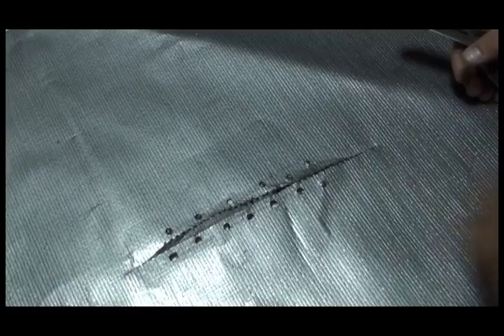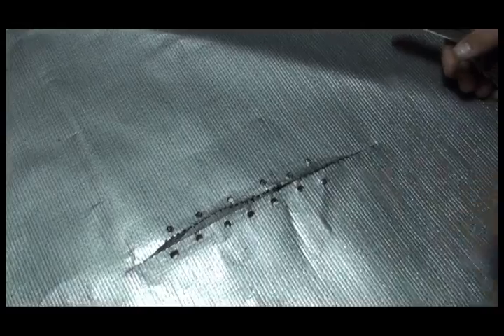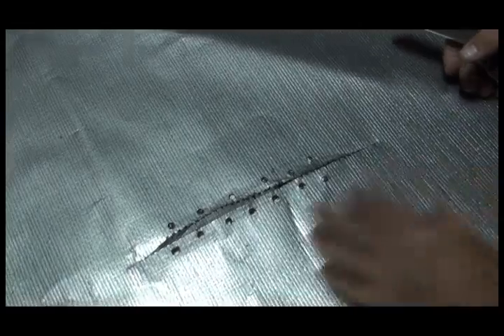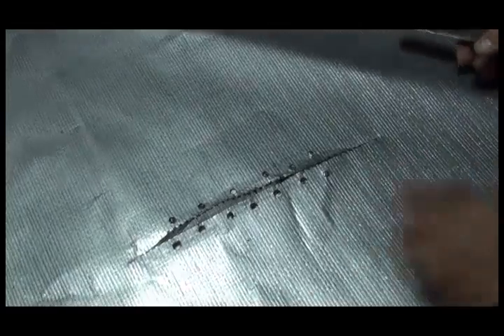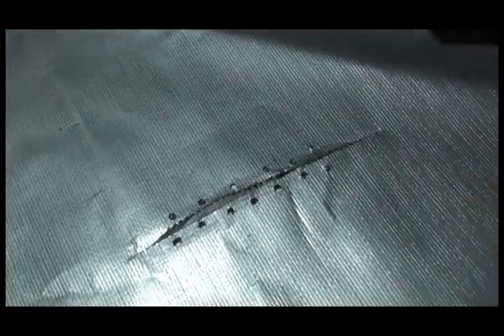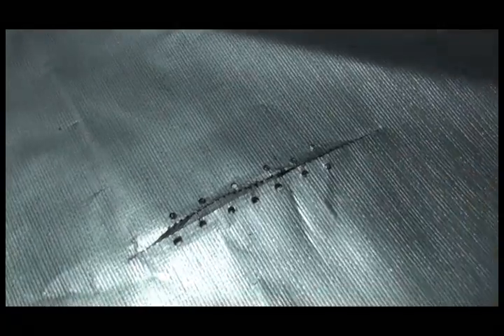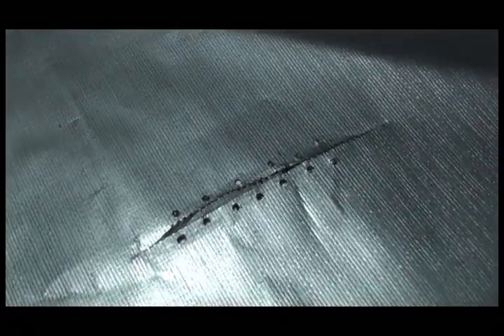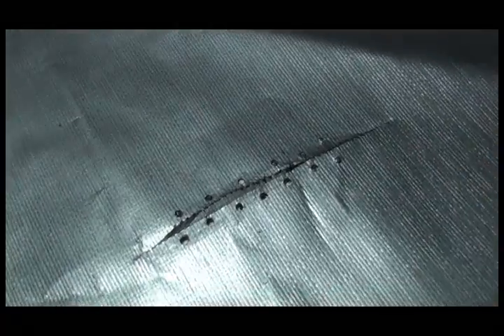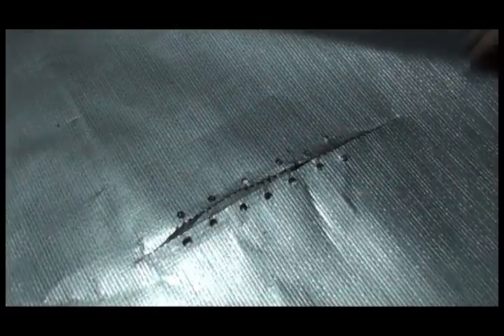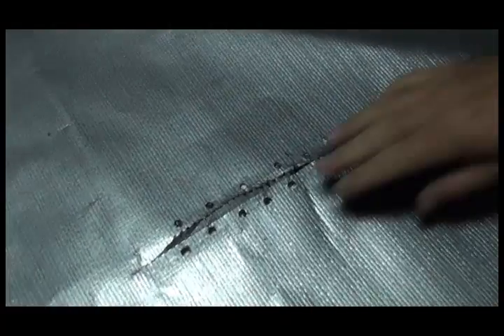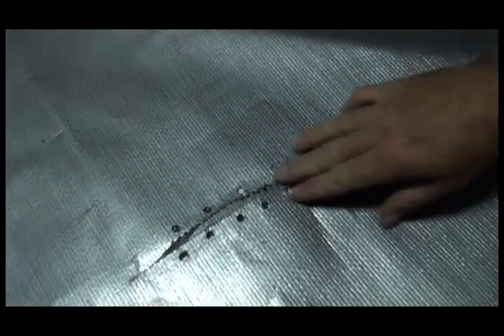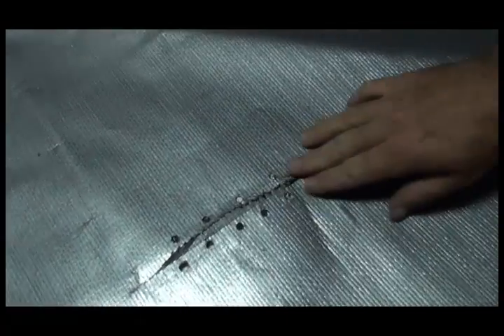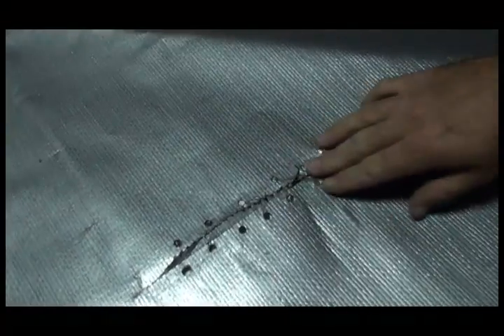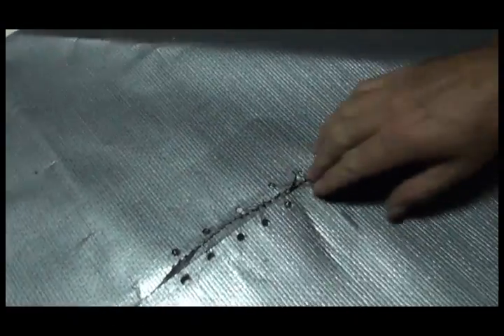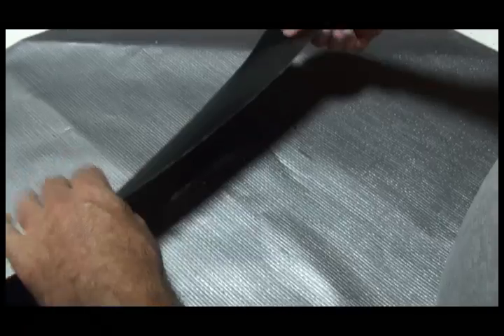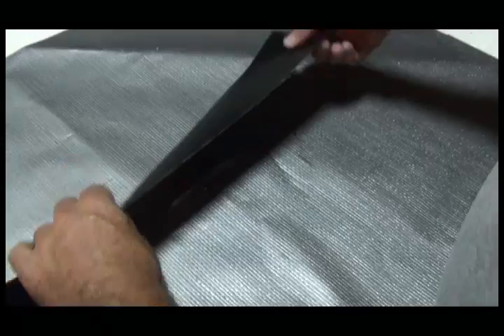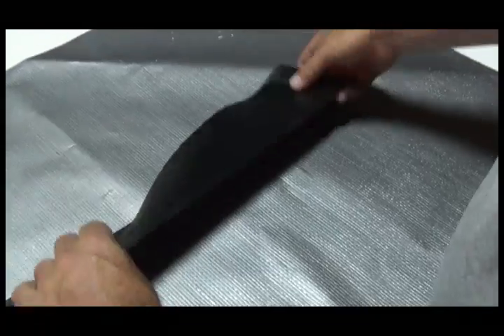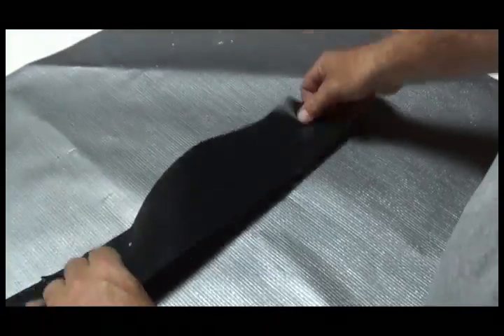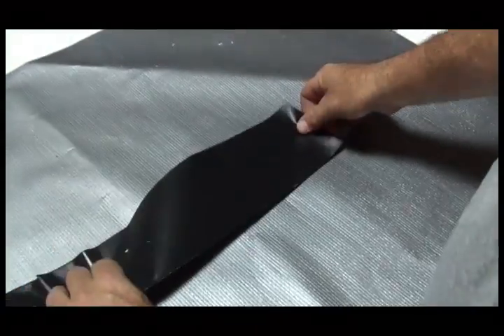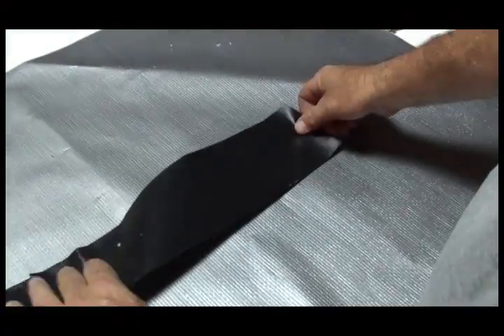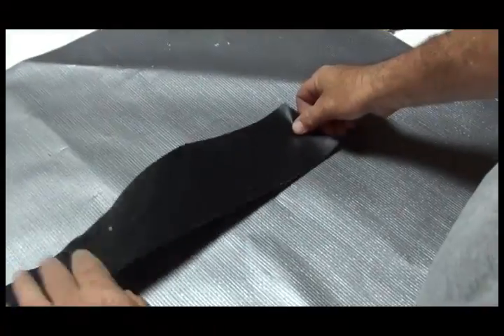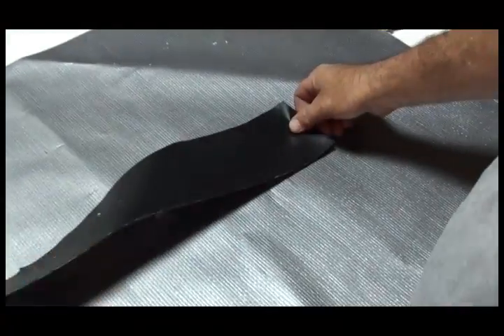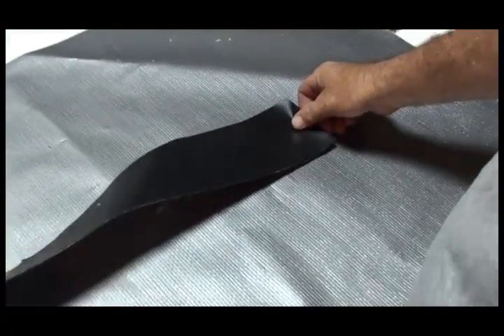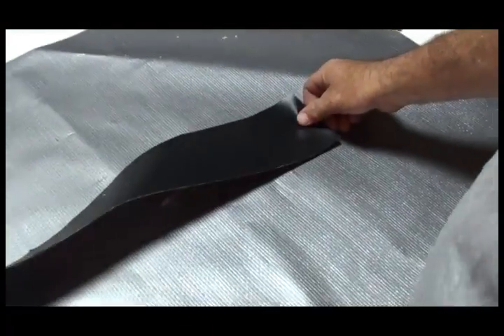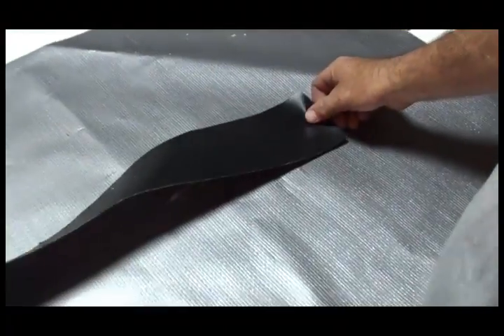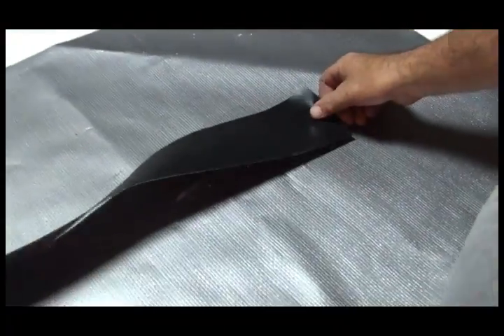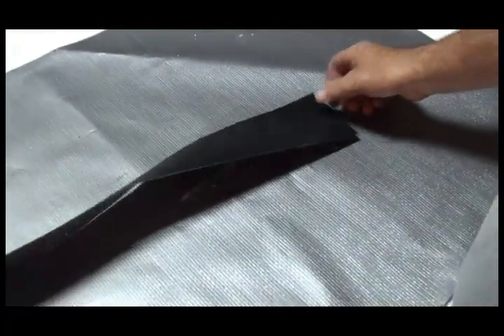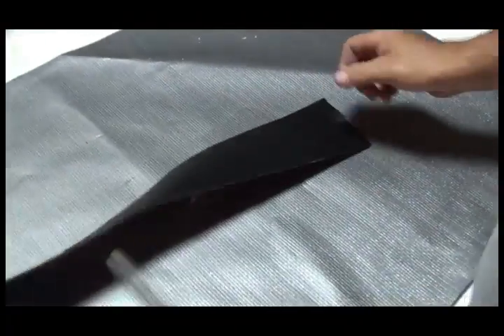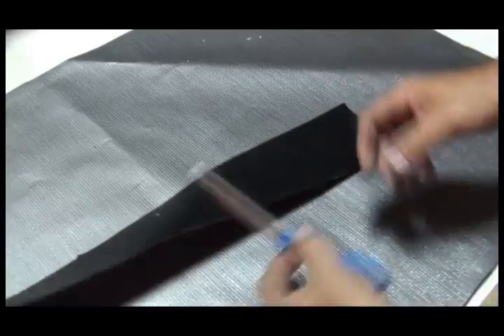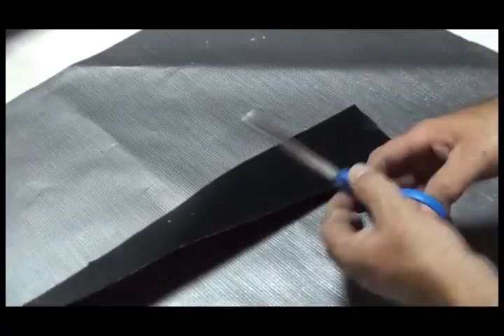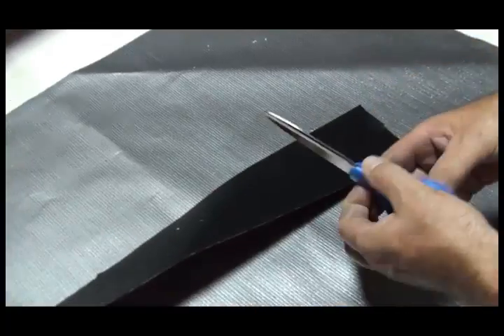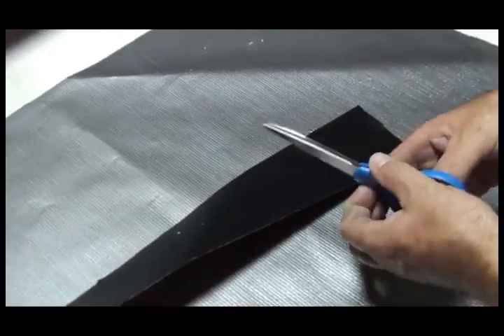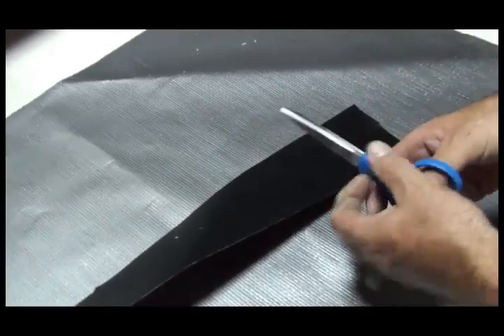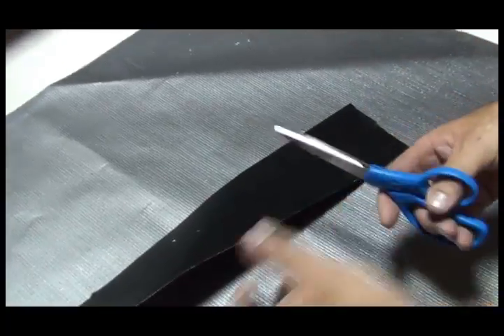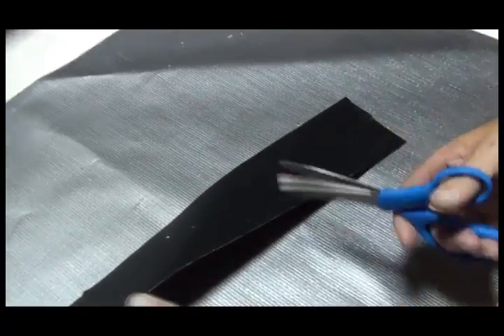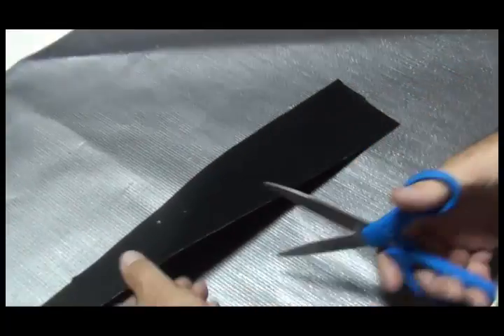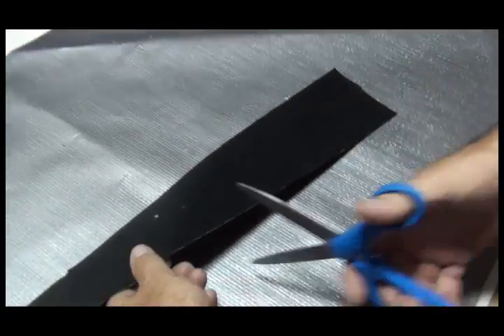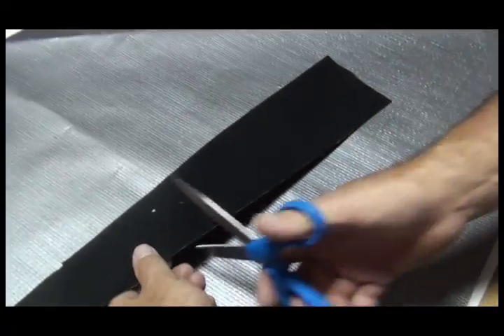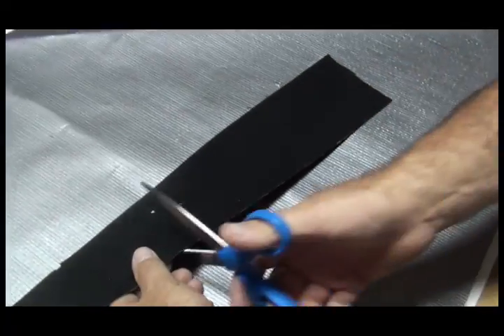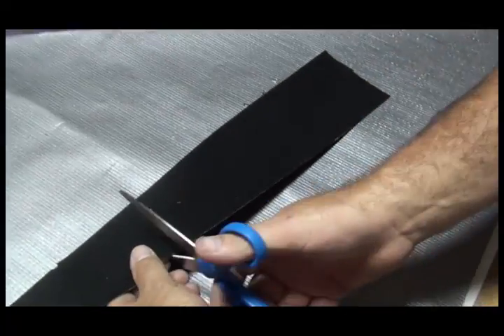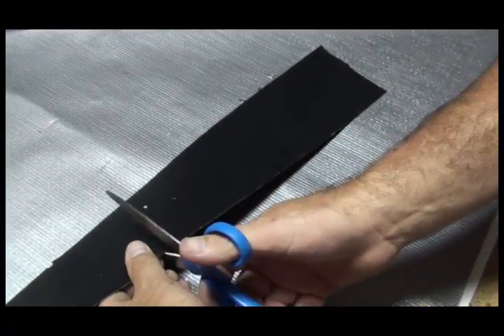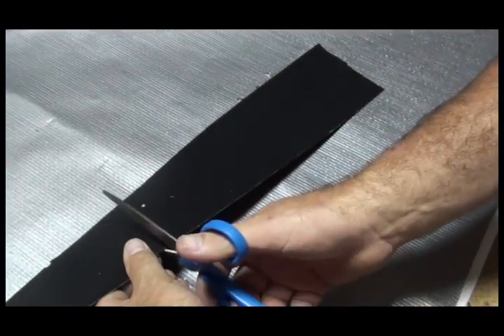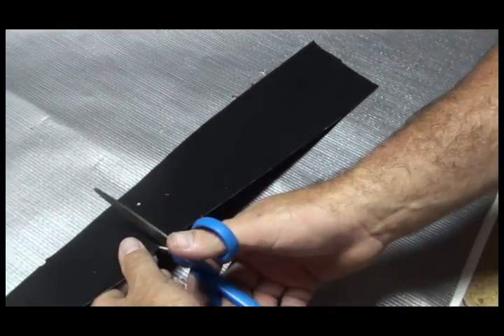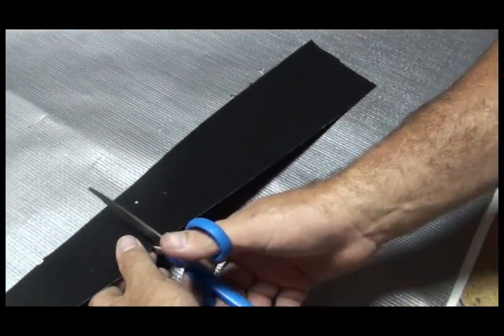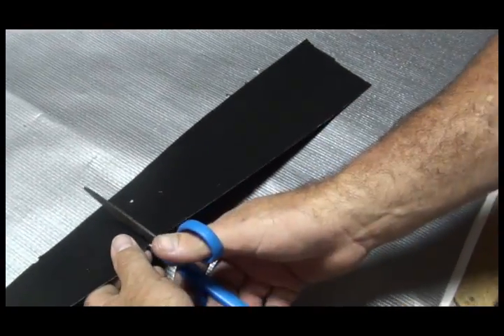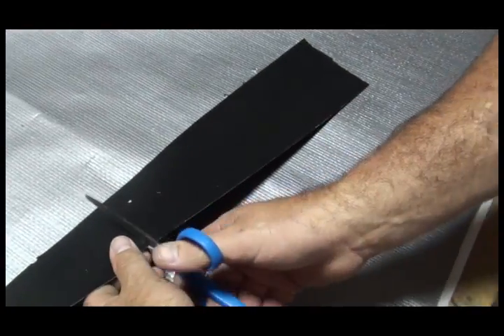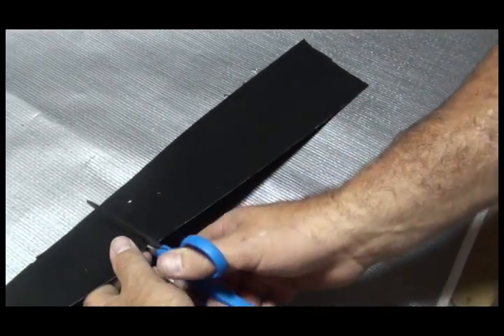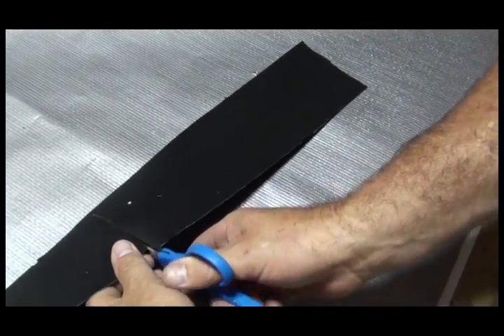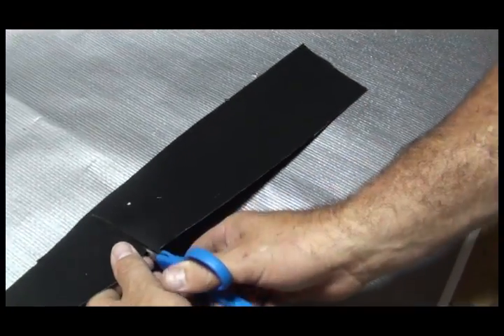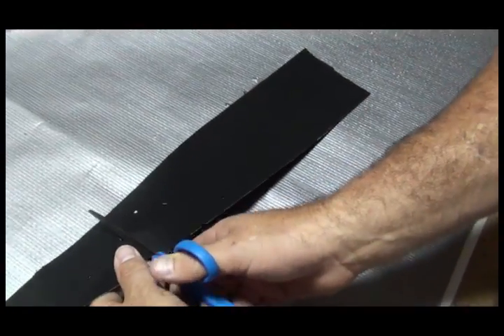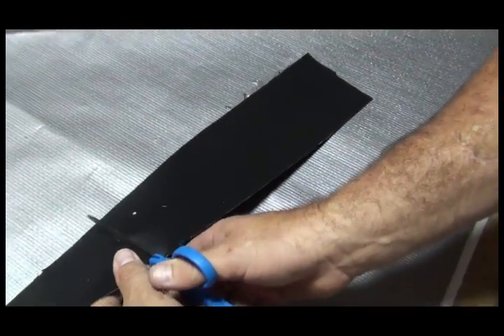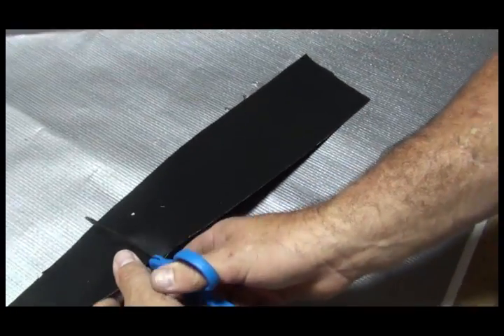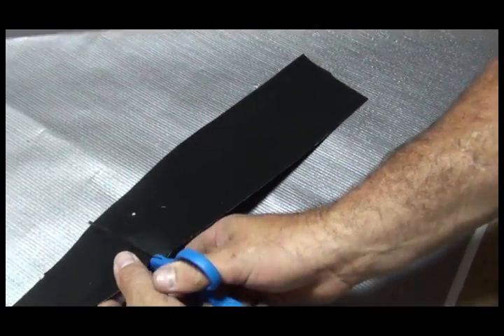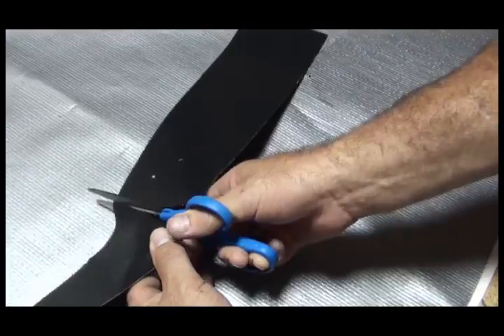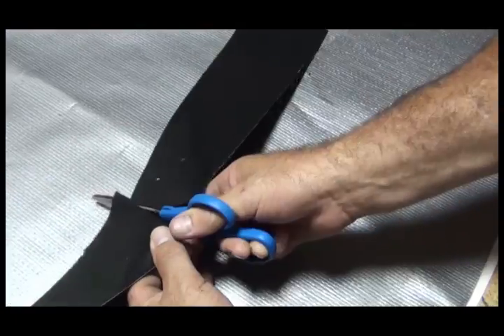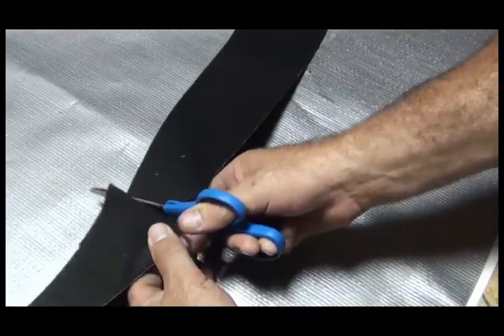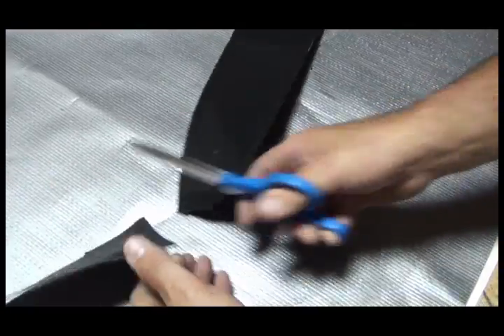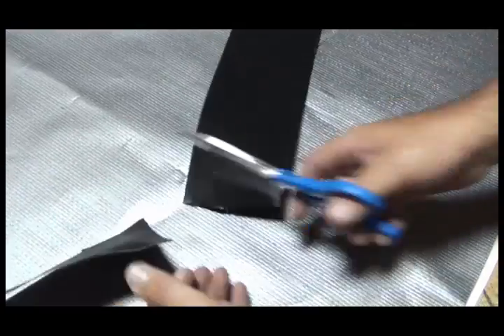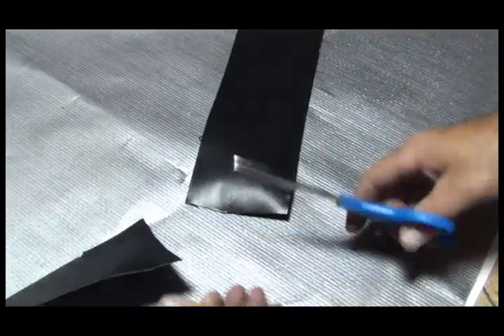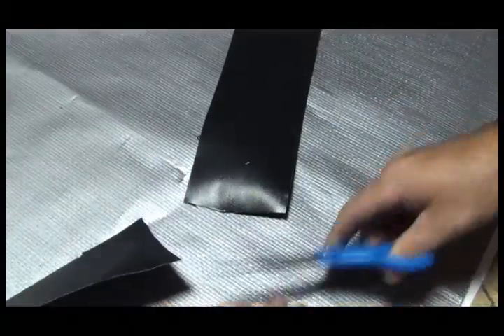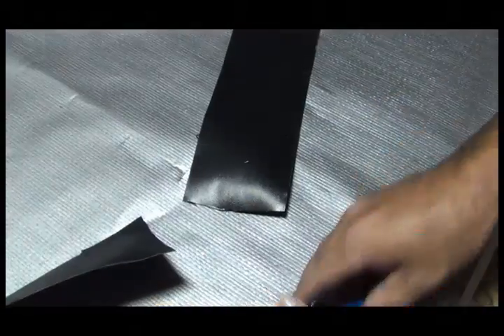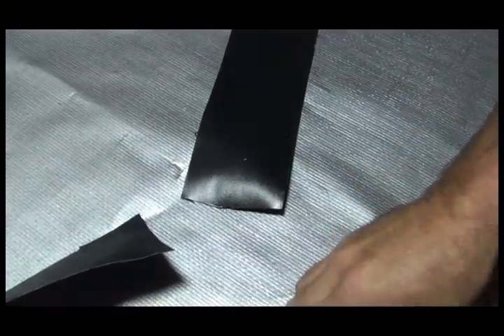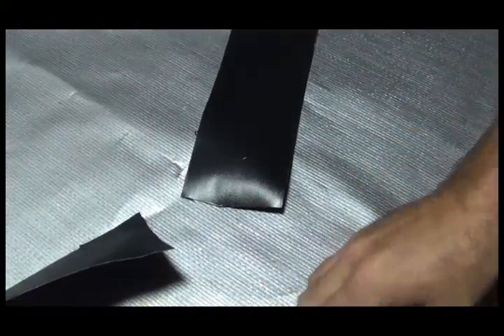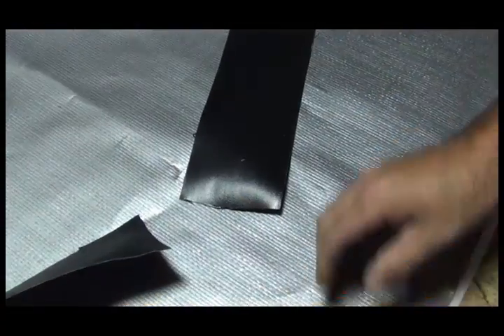Next, measure and cut a length of tape that covers the damage. Allow the tape to extend past the tear by a few inches at each end.